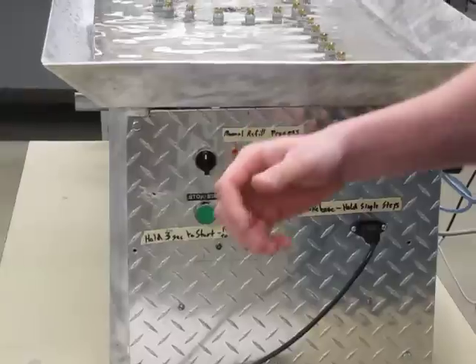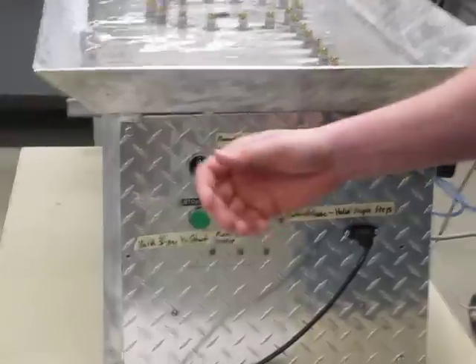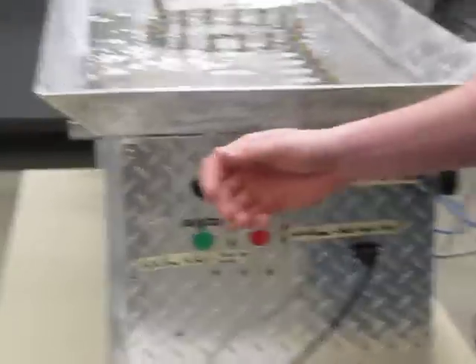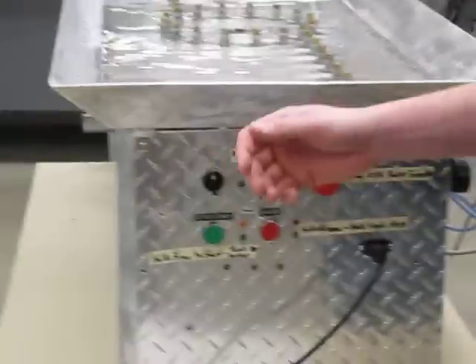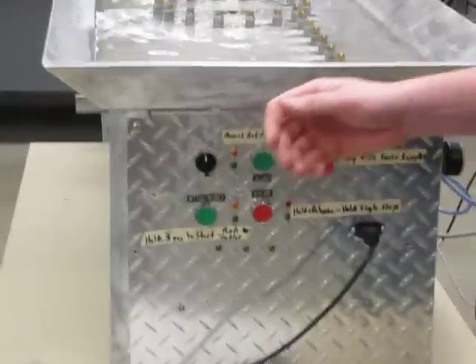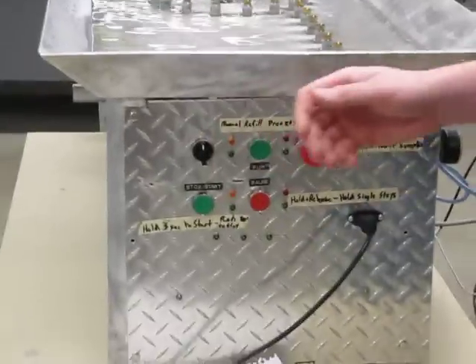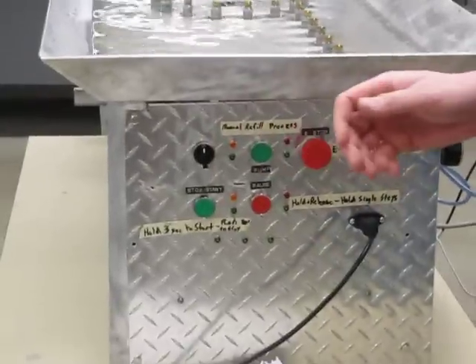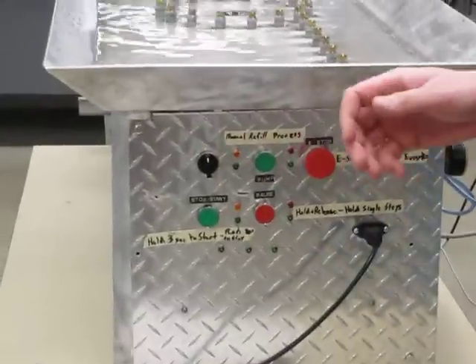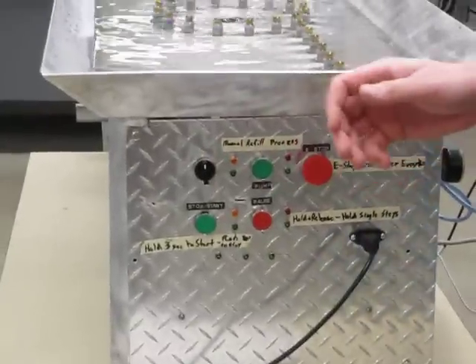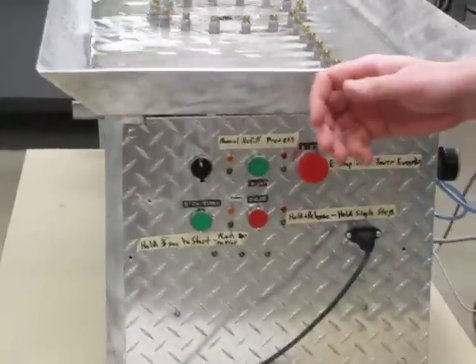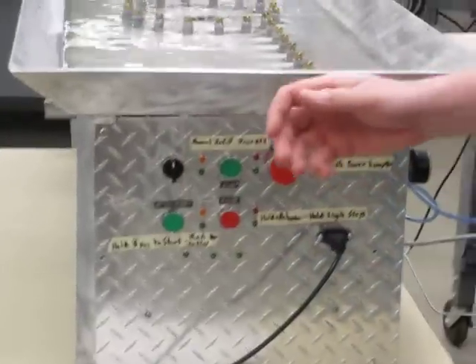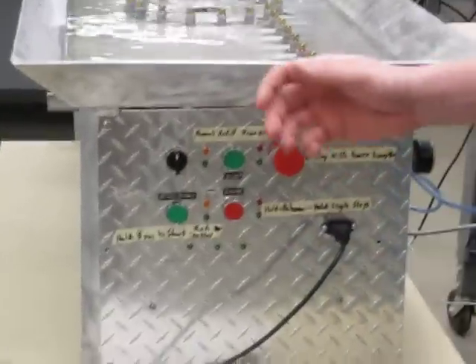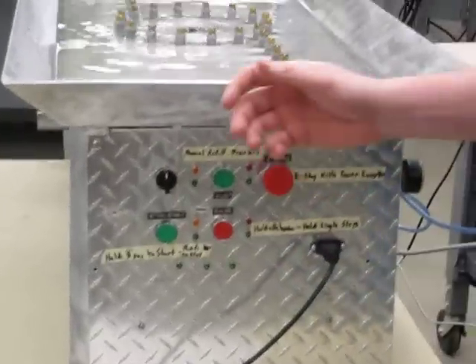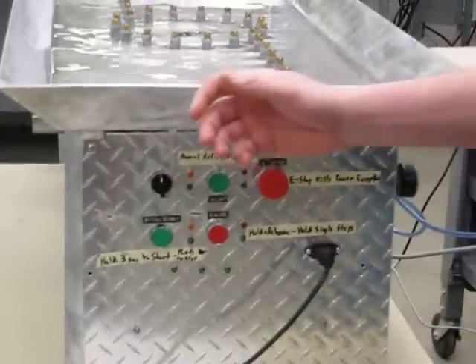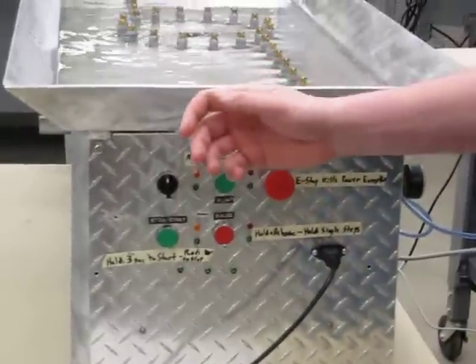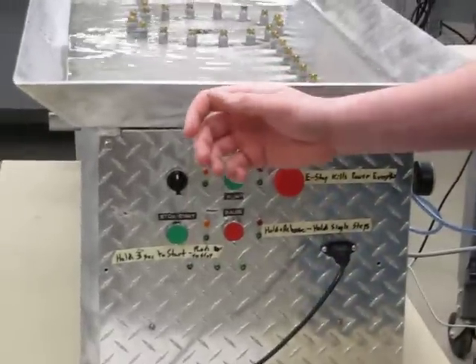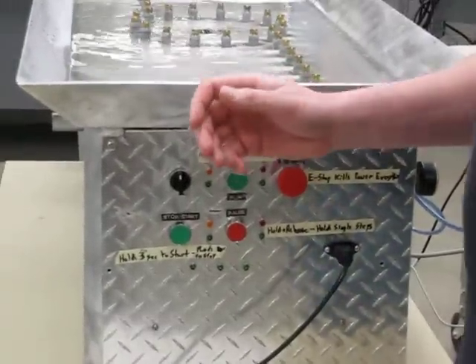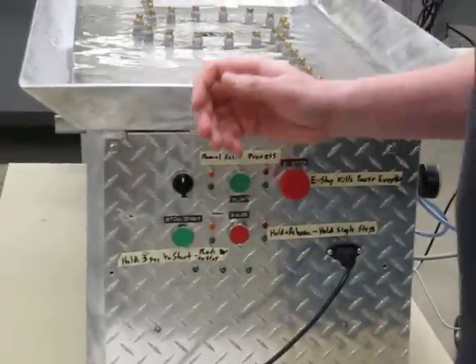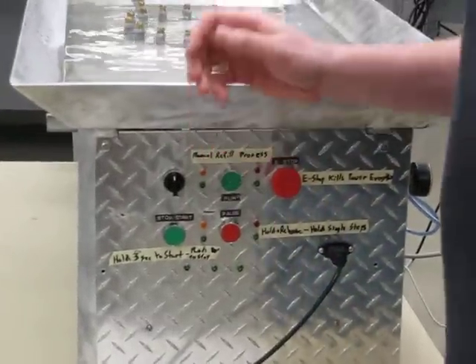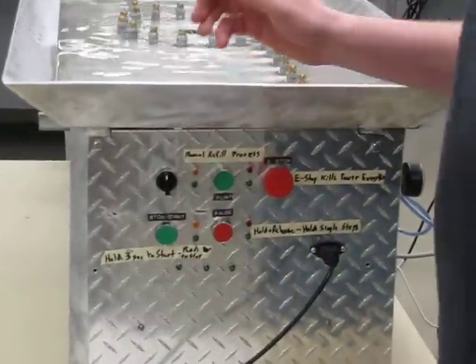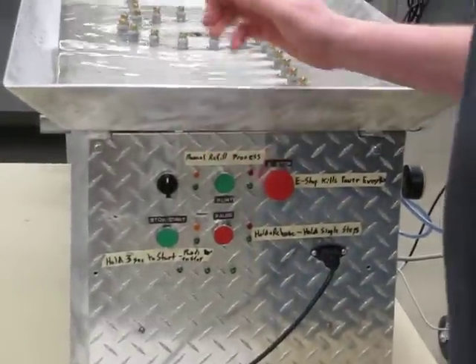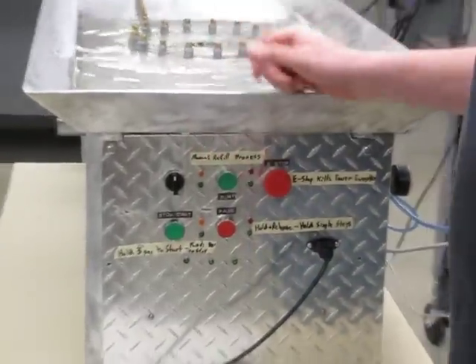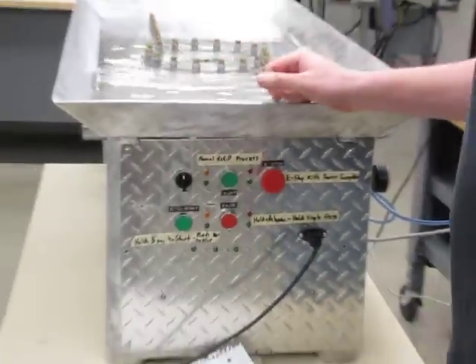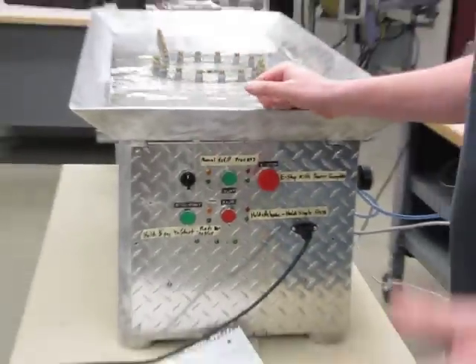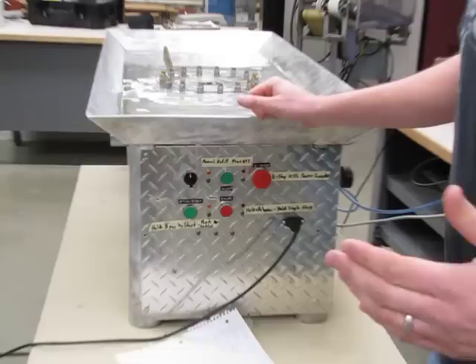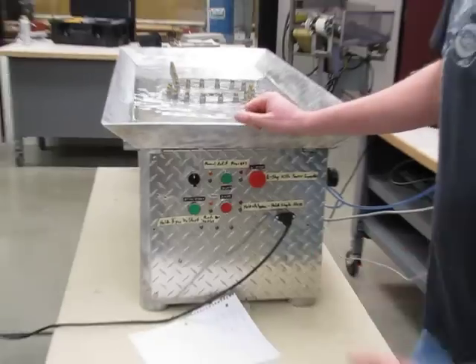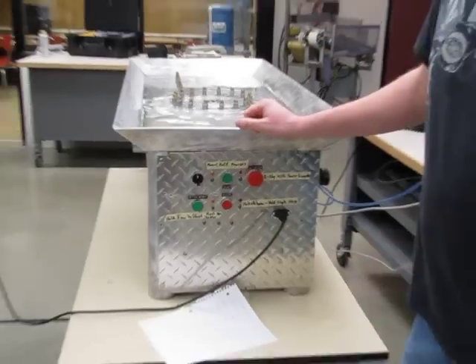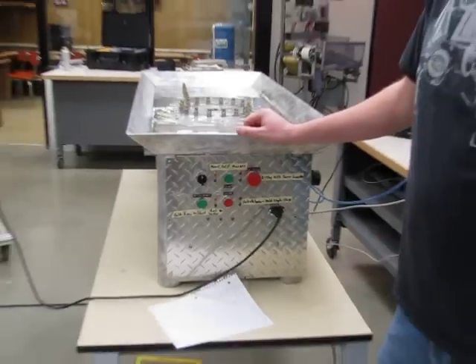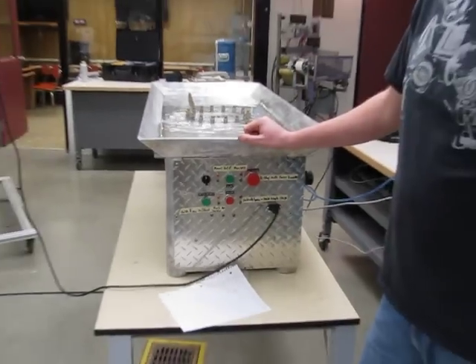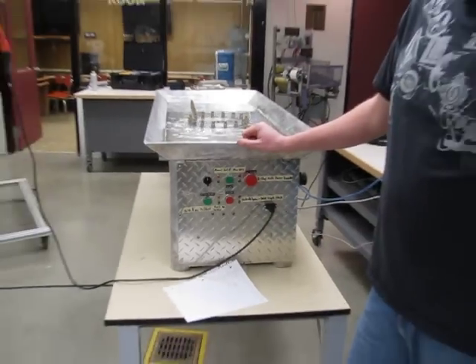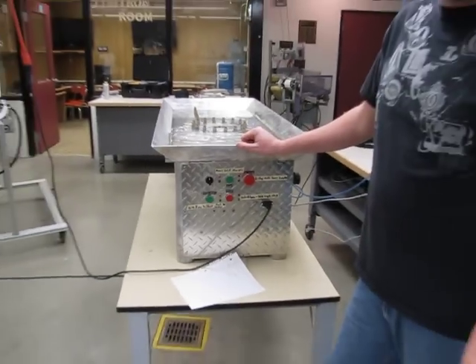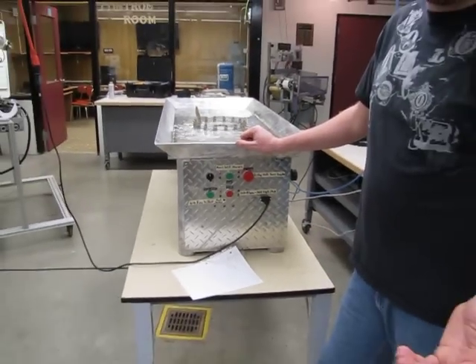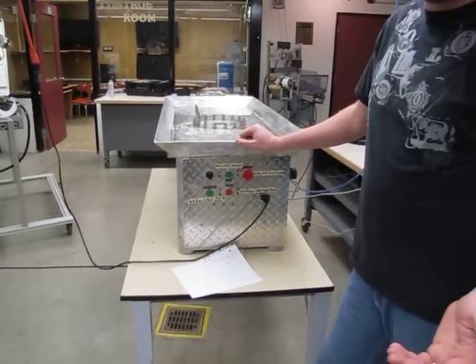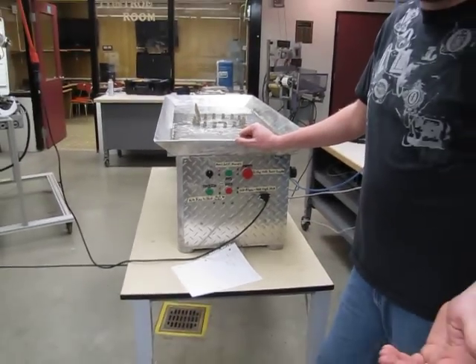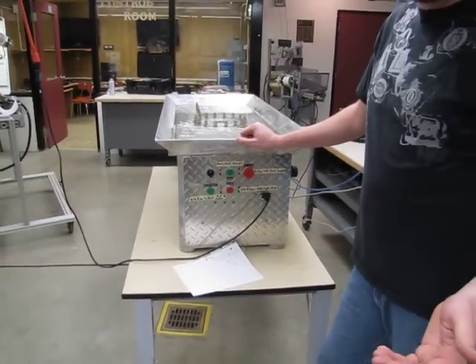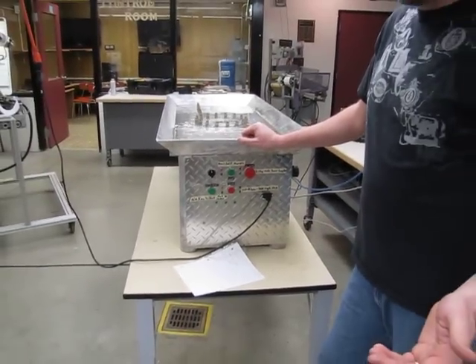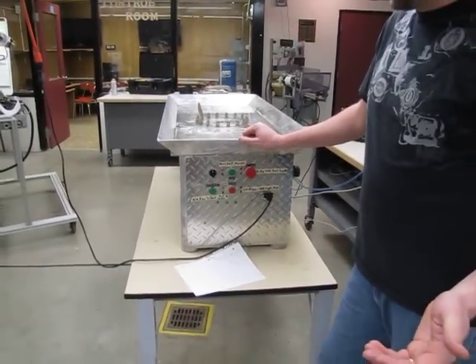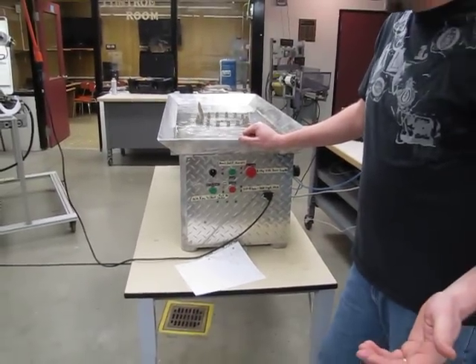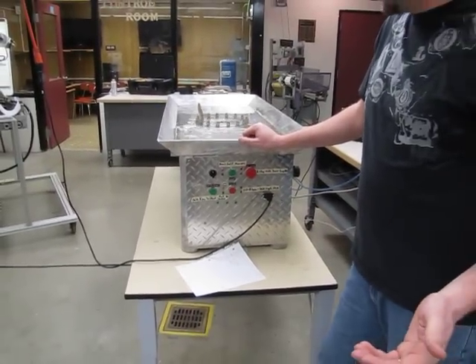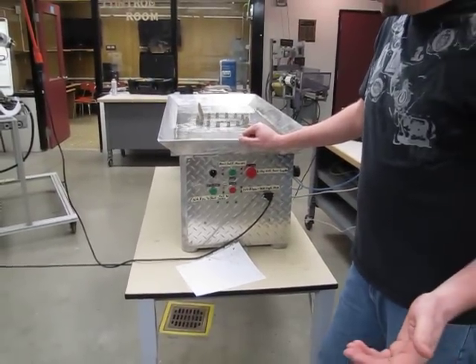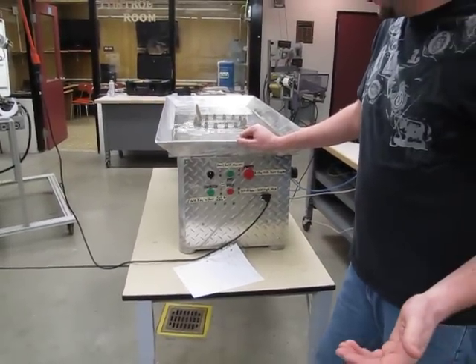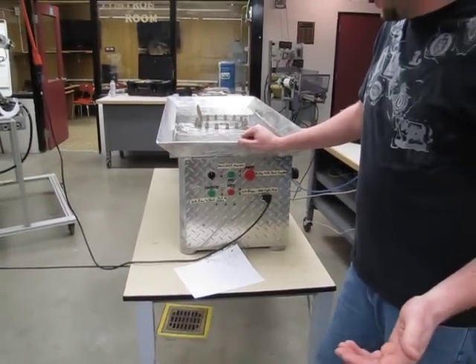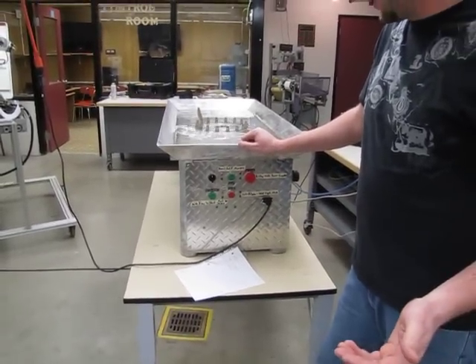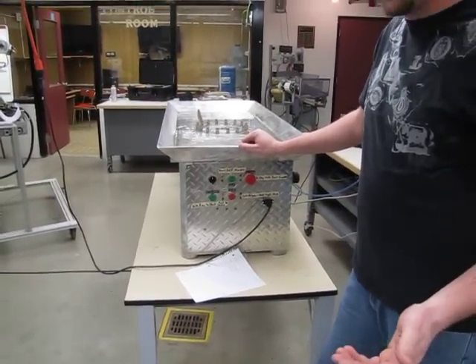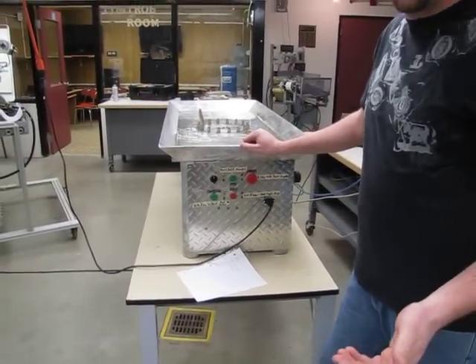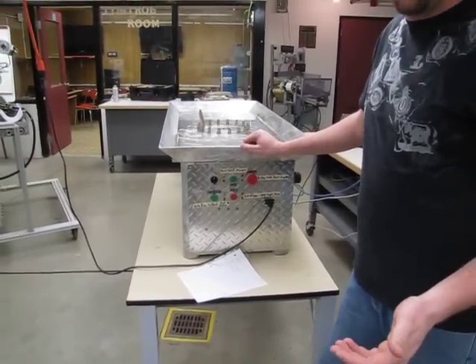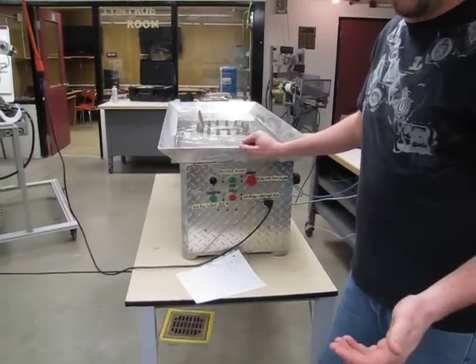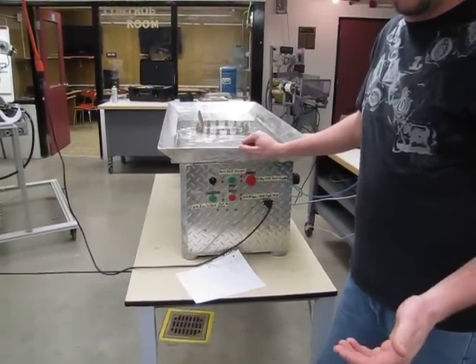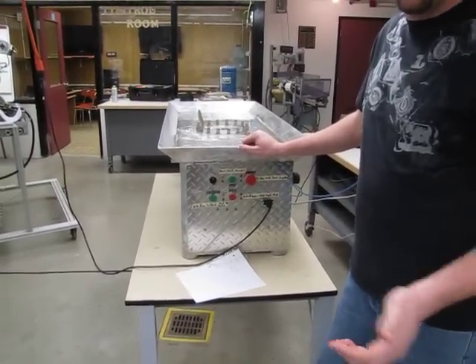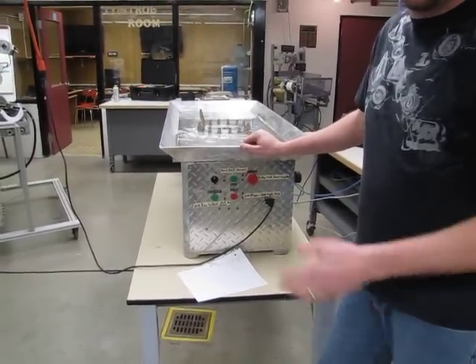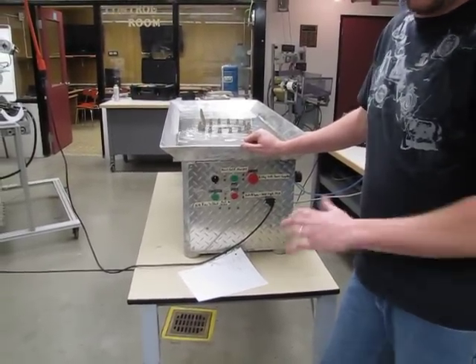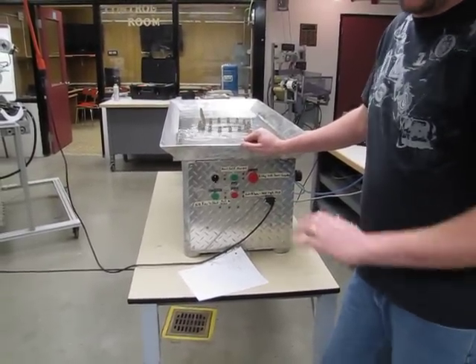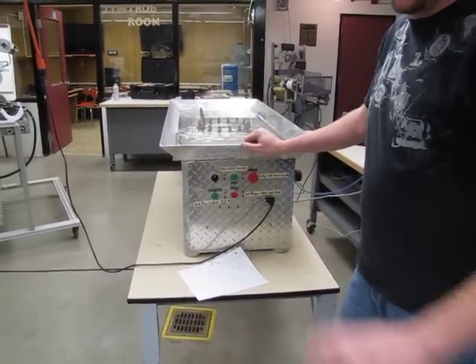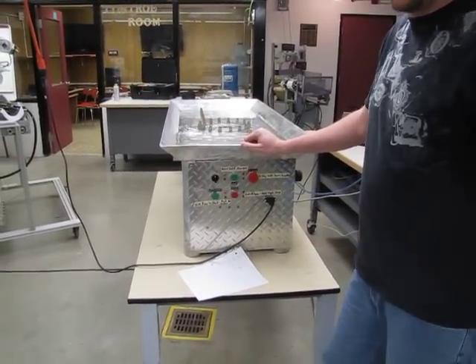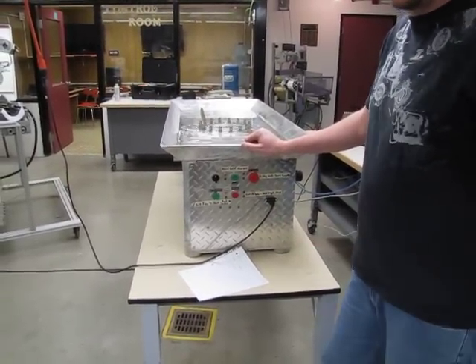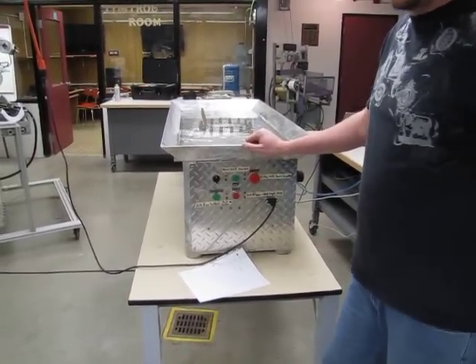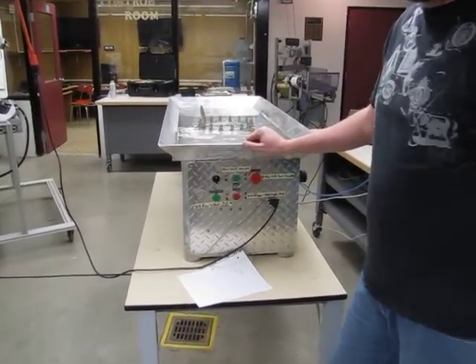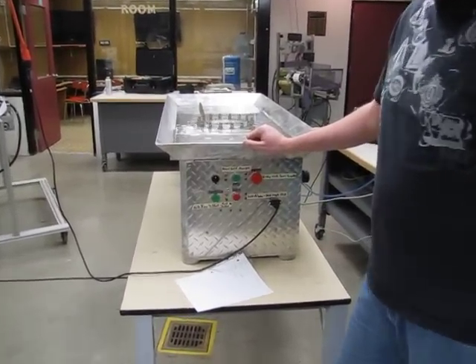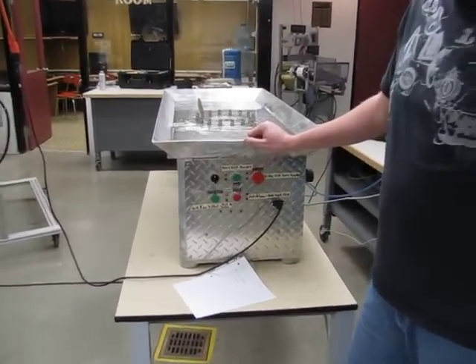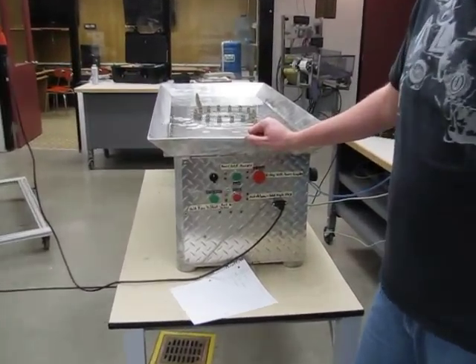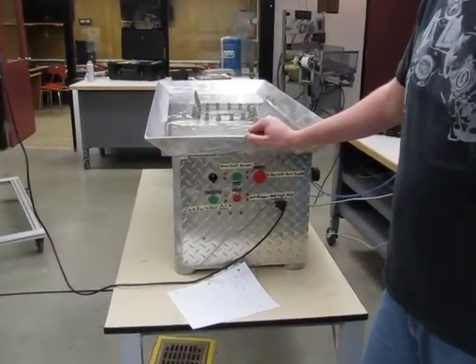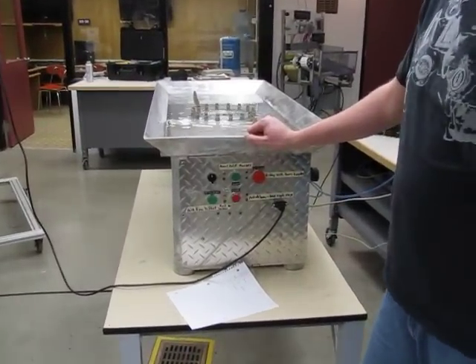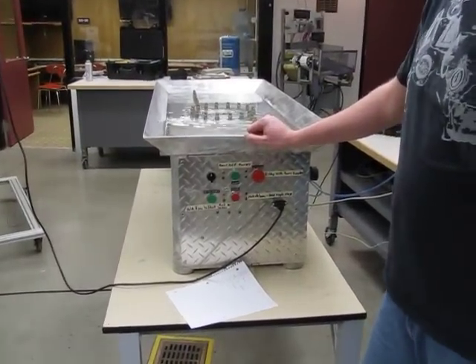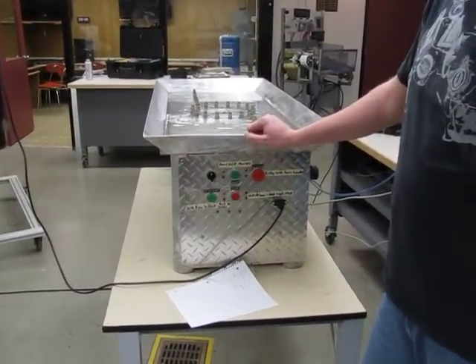This is the fountain project. We're going to tell you guys how this thing works. Now in case you want to change anything ever, you can.